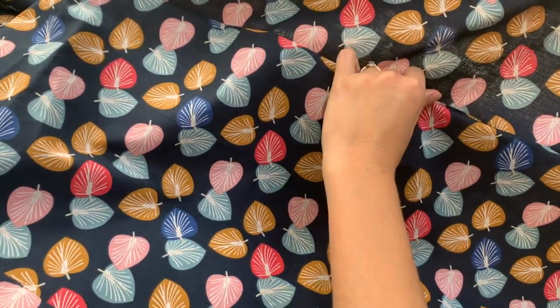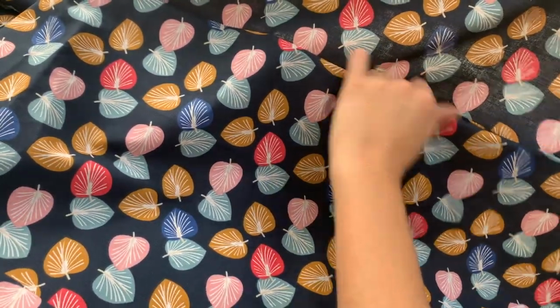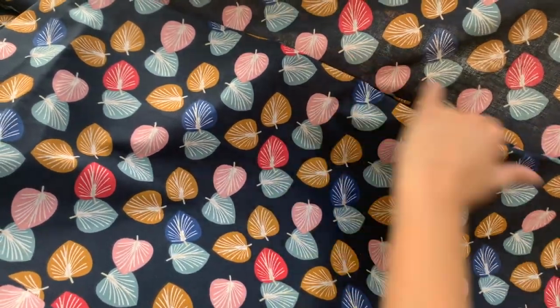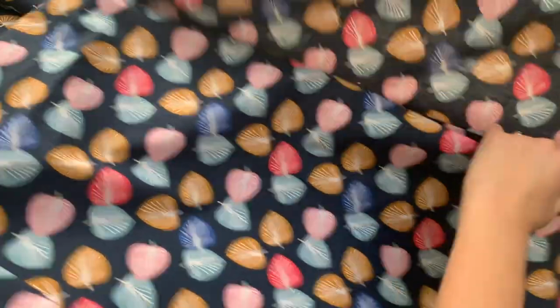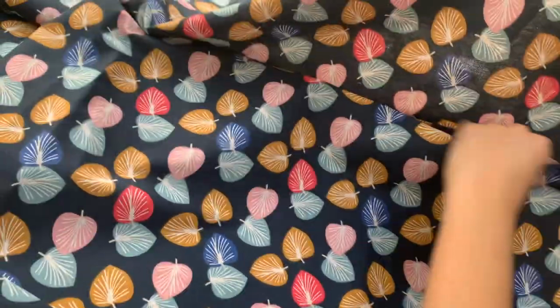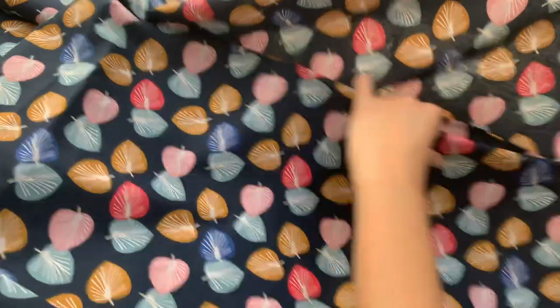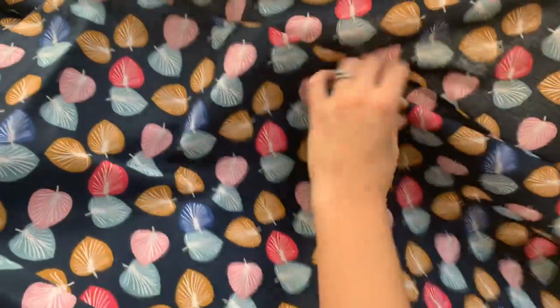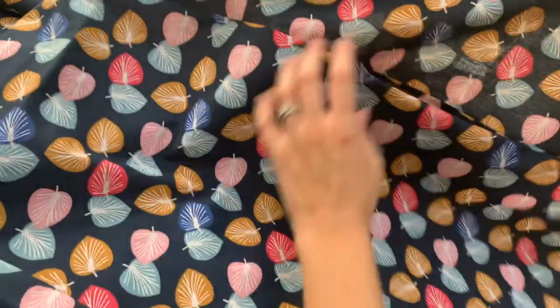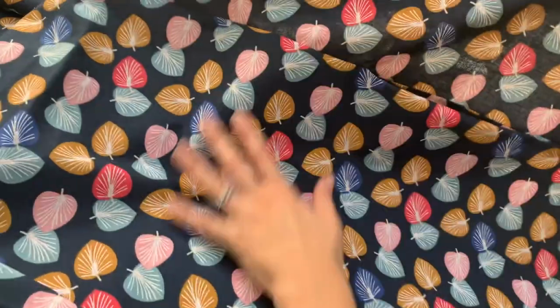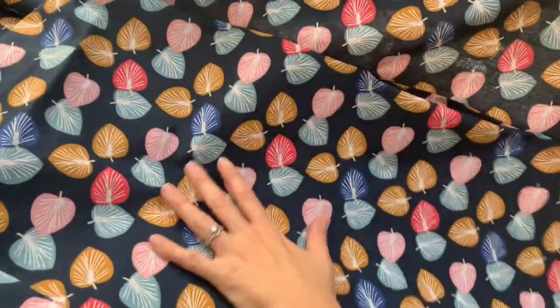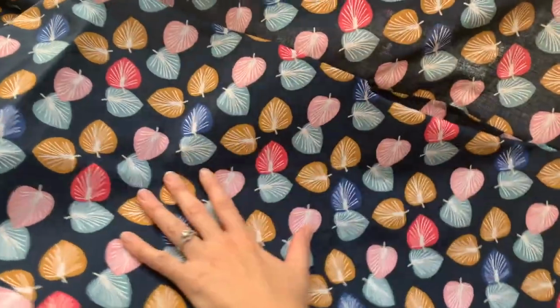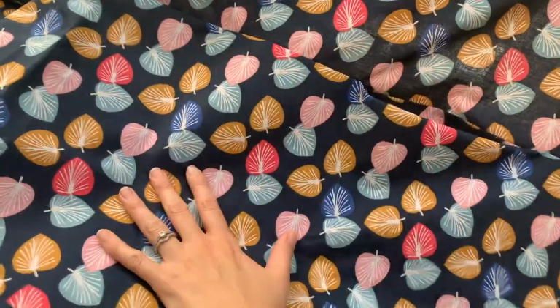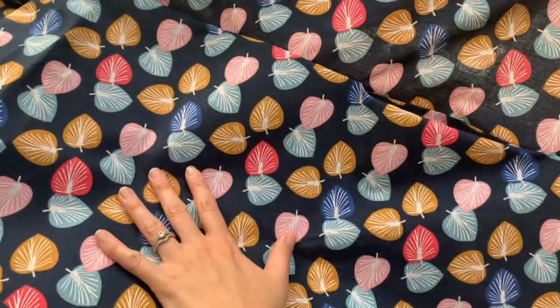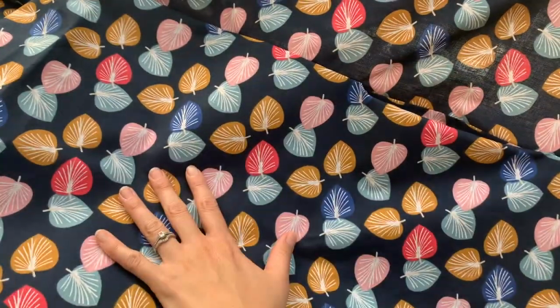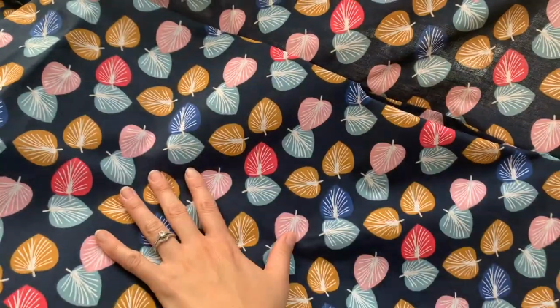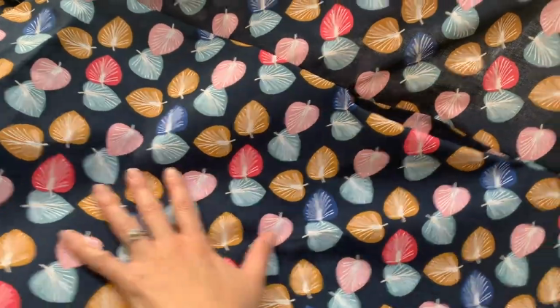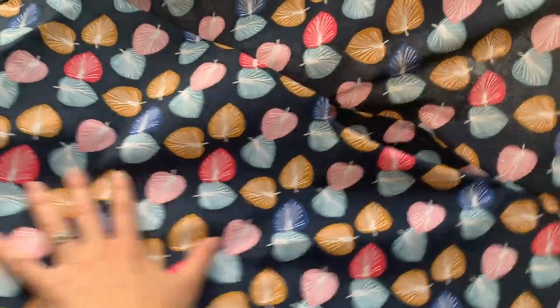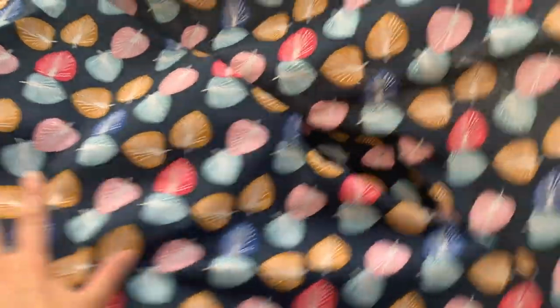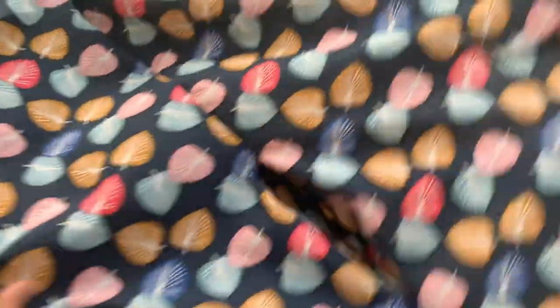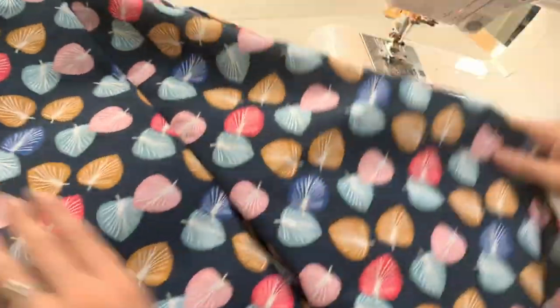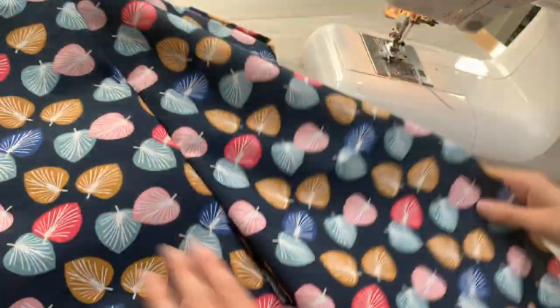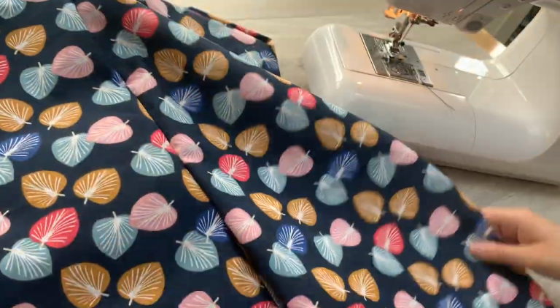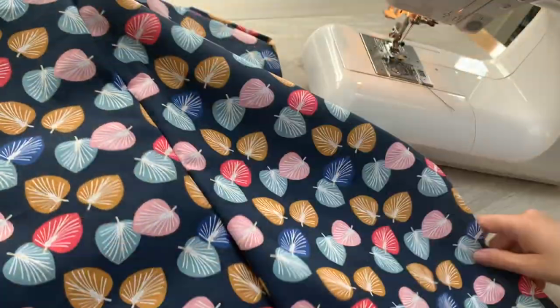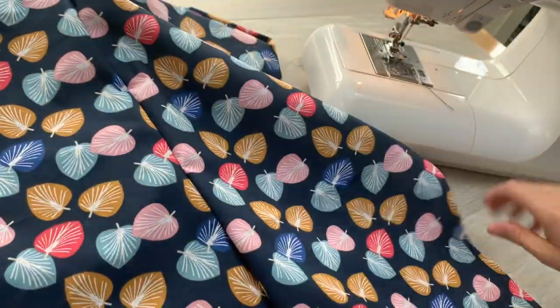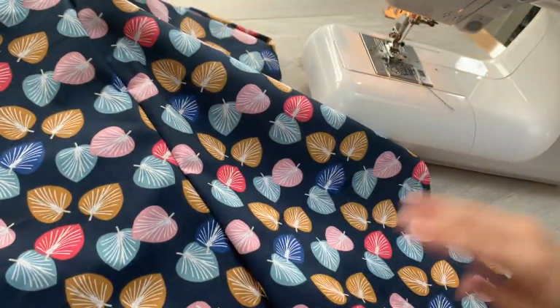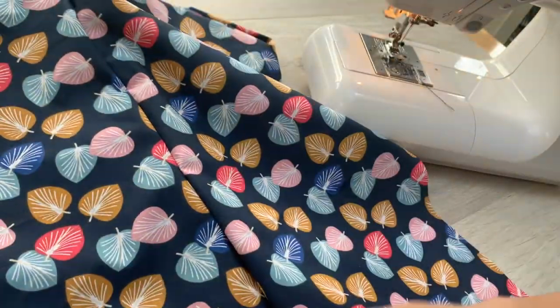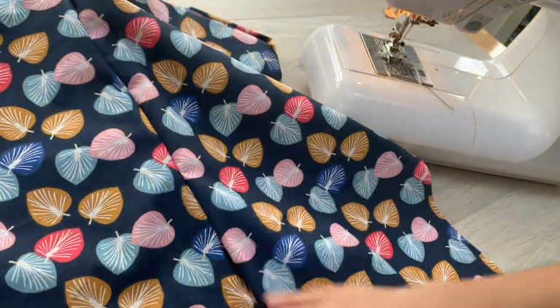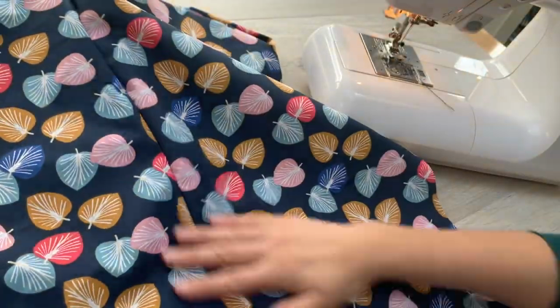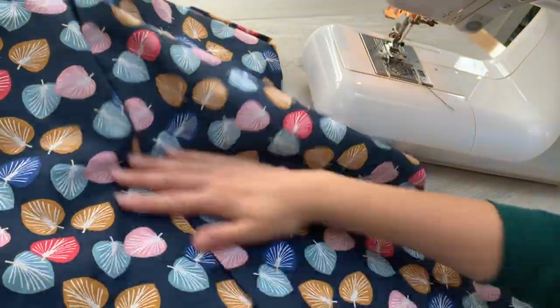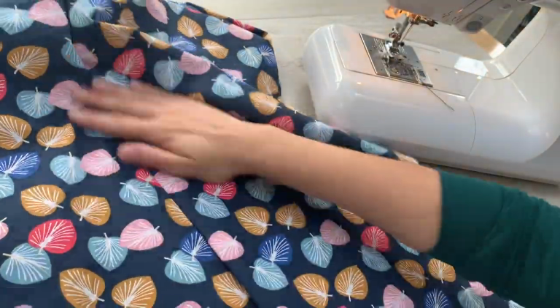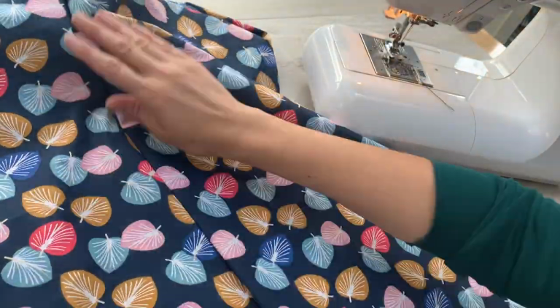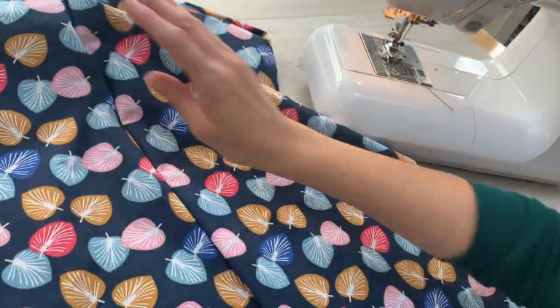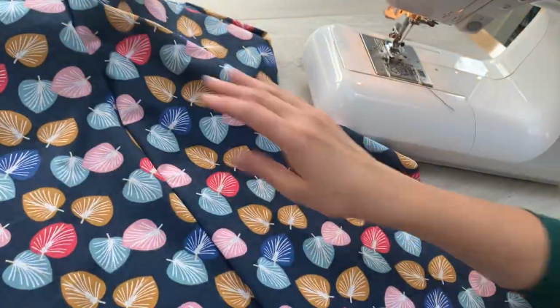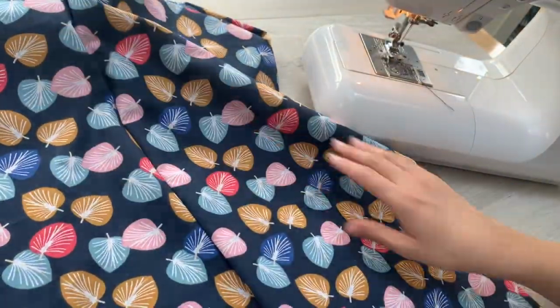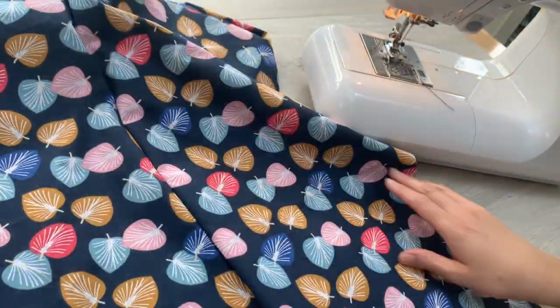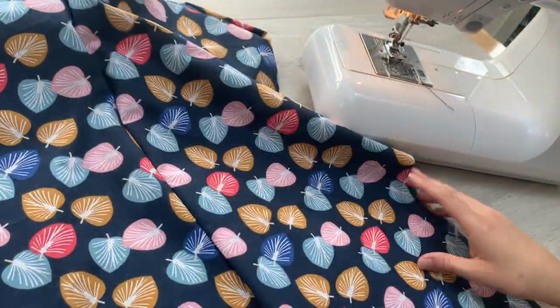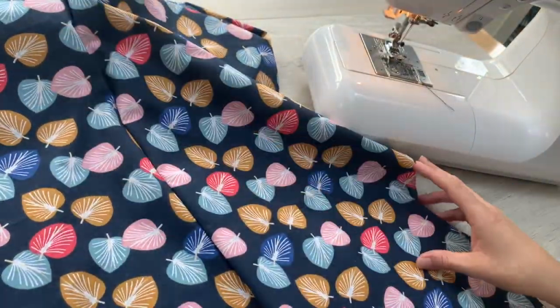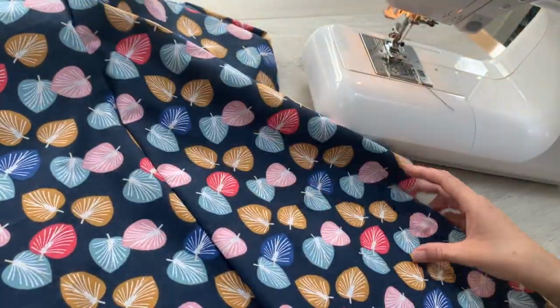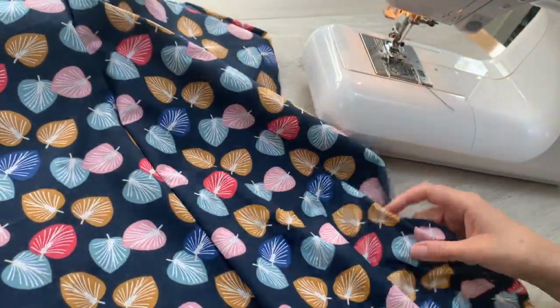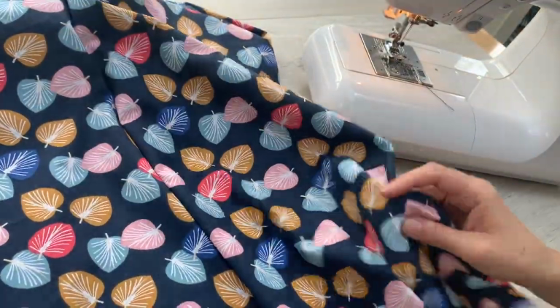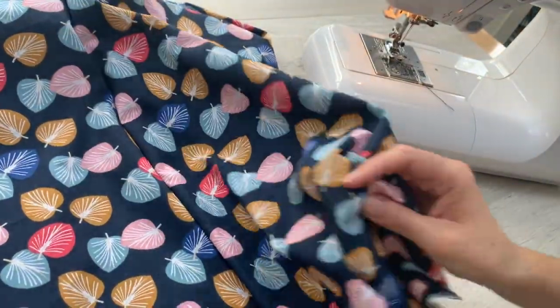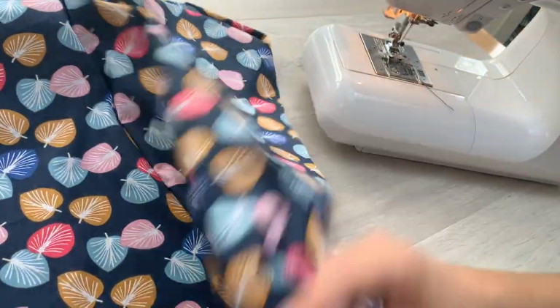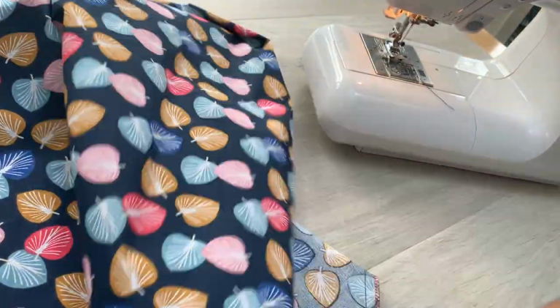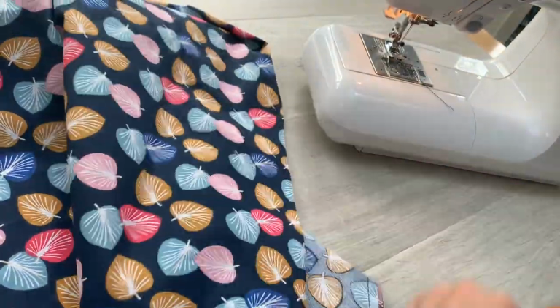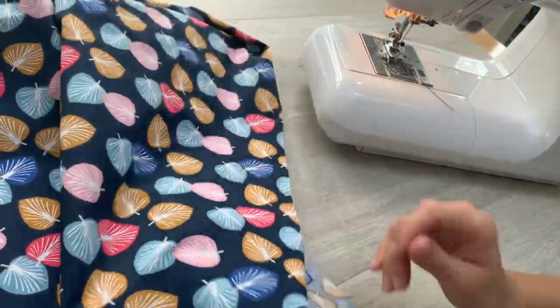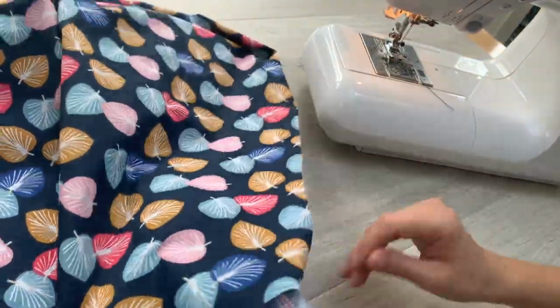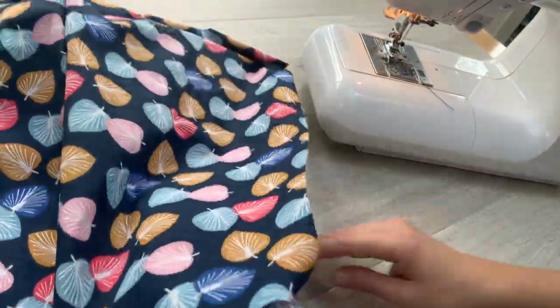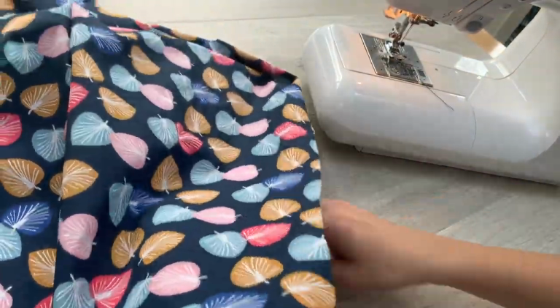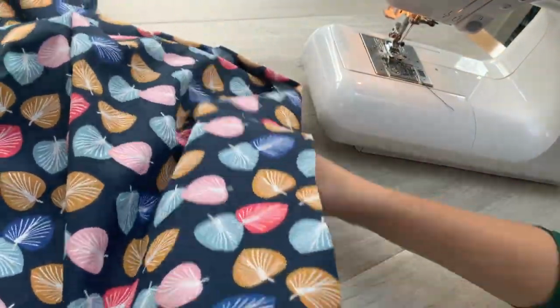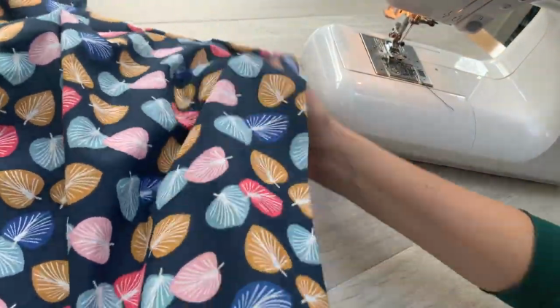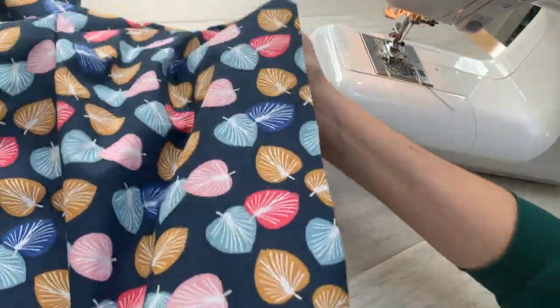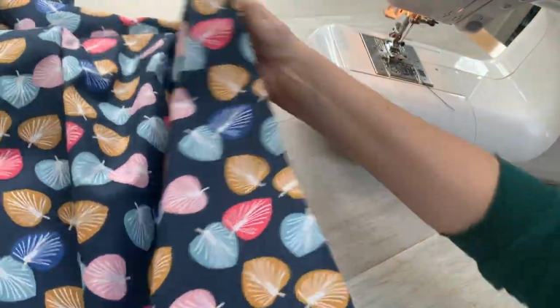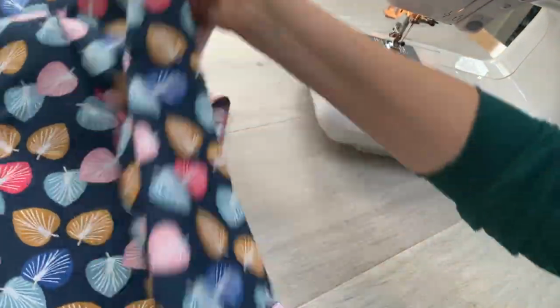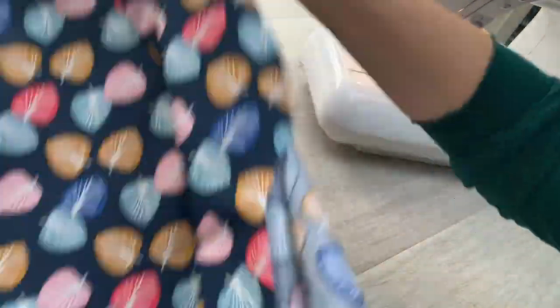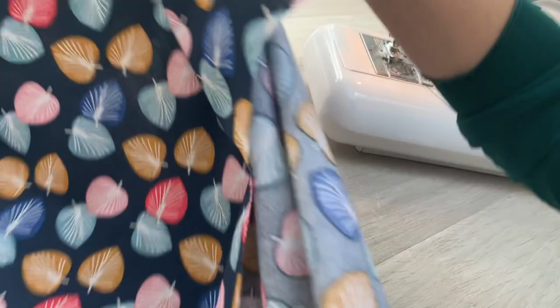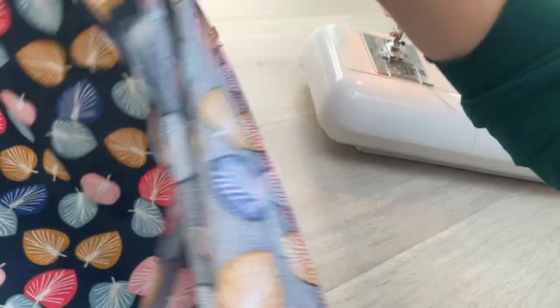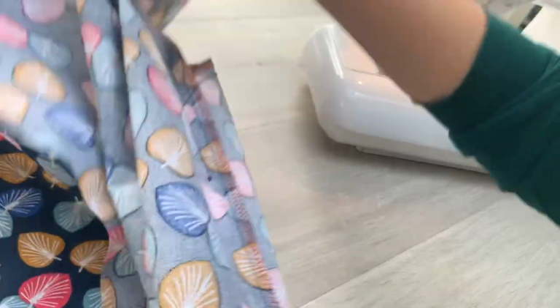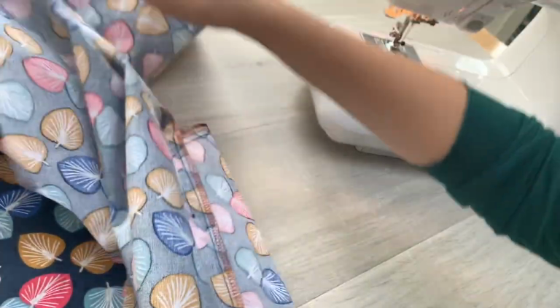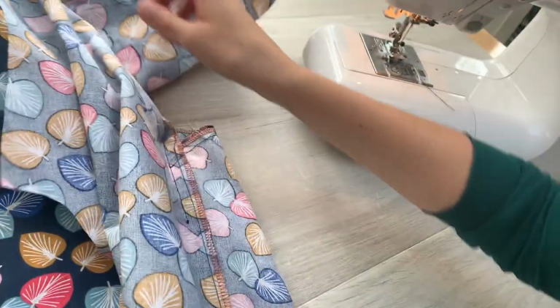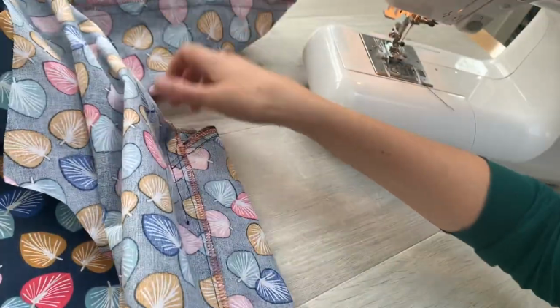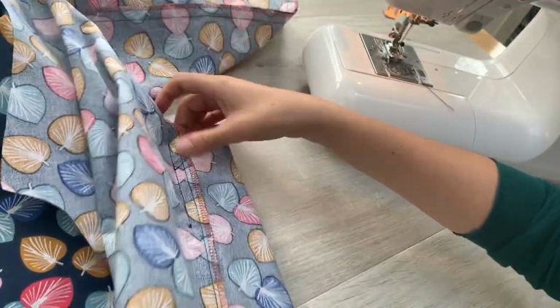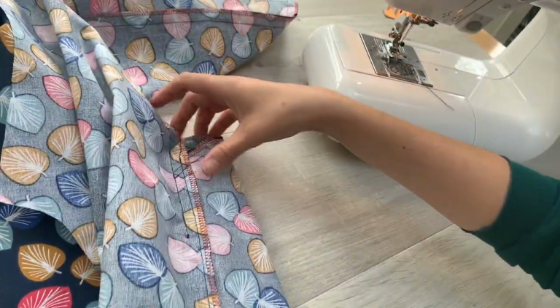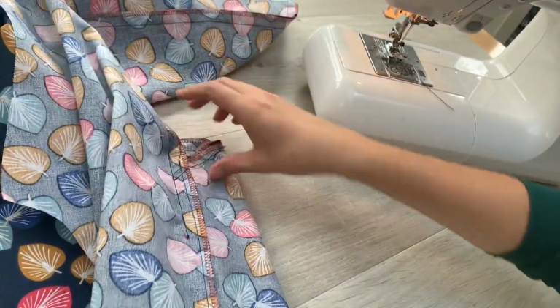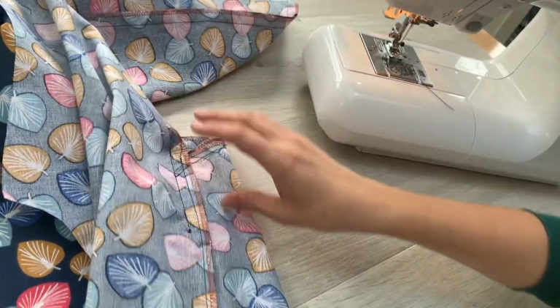So that's the first one done. I'm going to do the second one, and then we're going to do the inside leg seams.